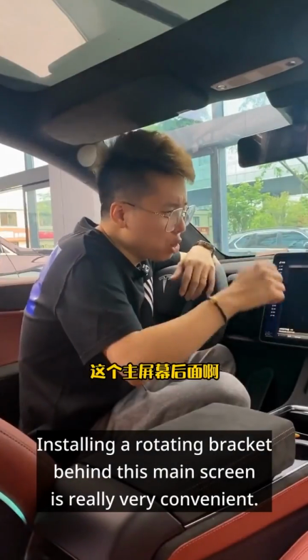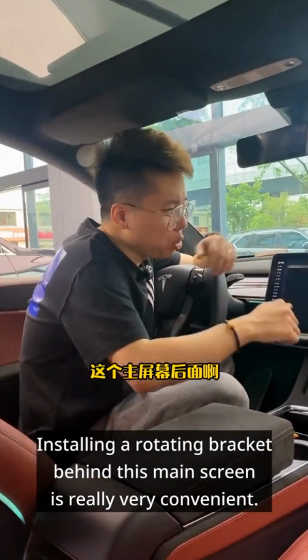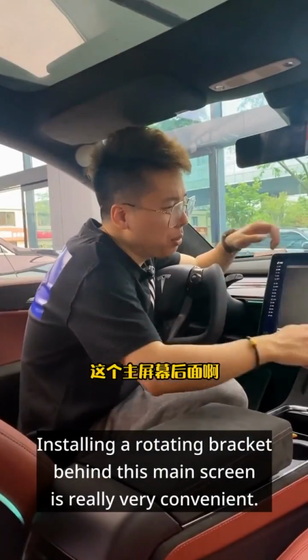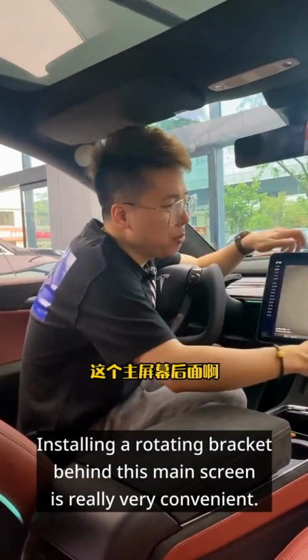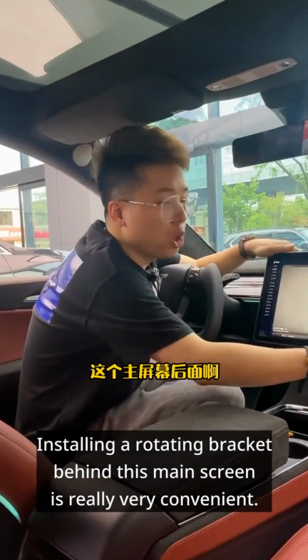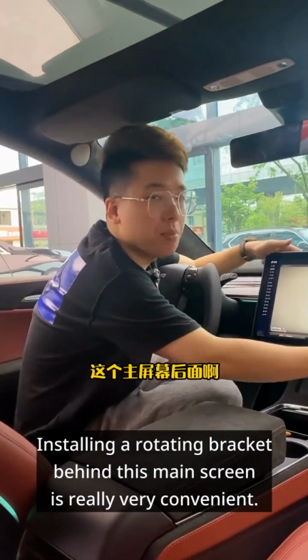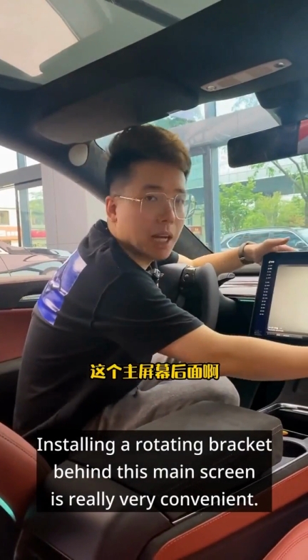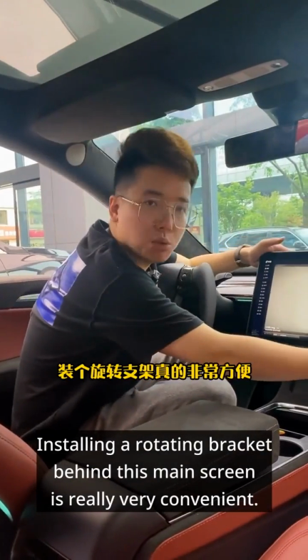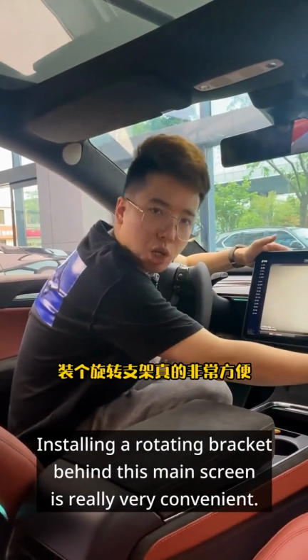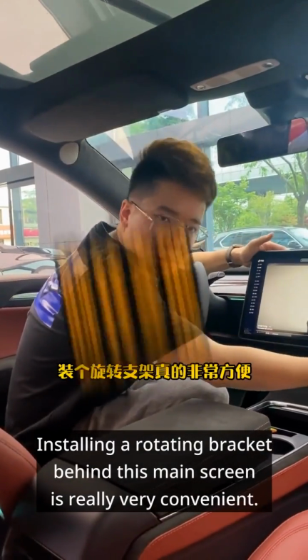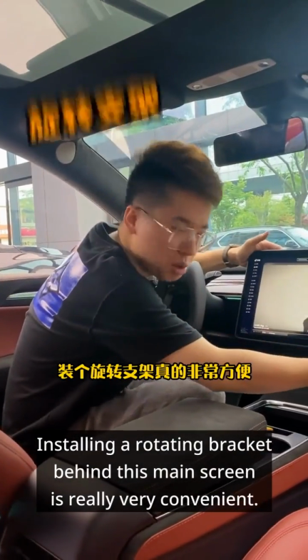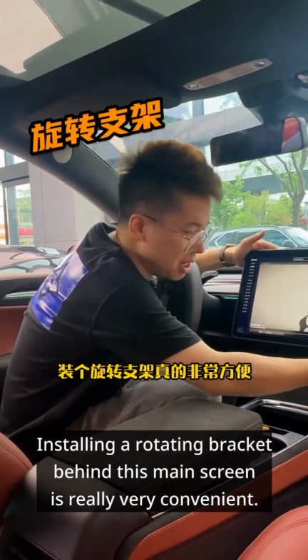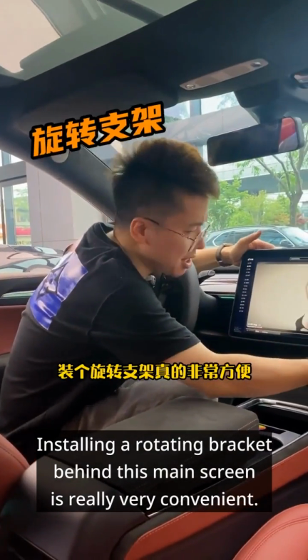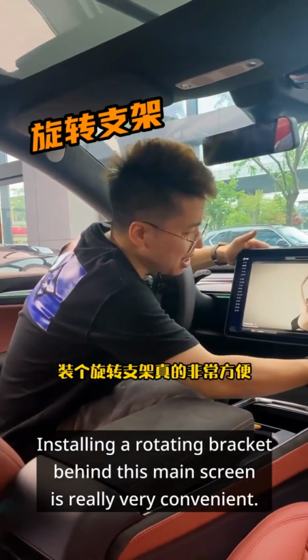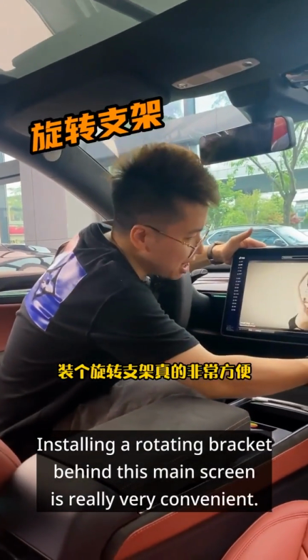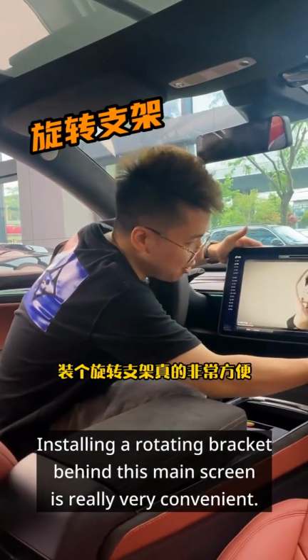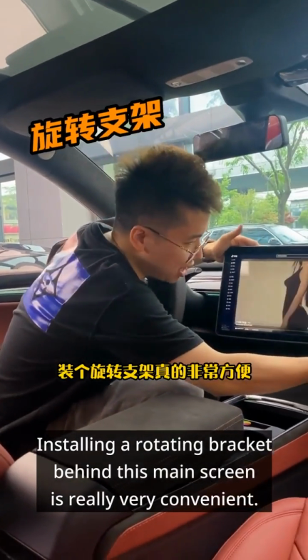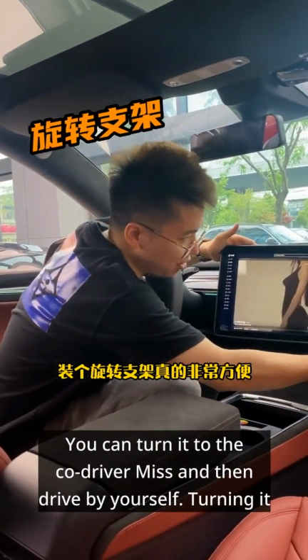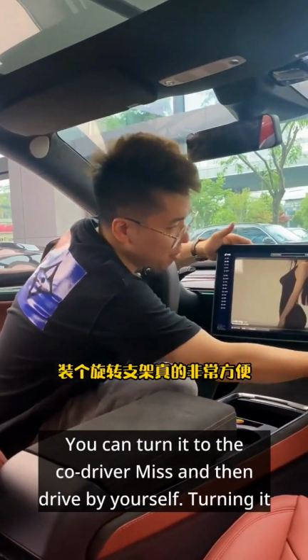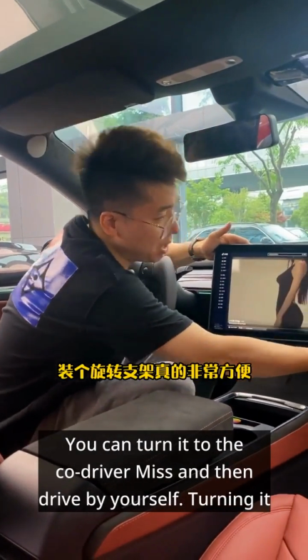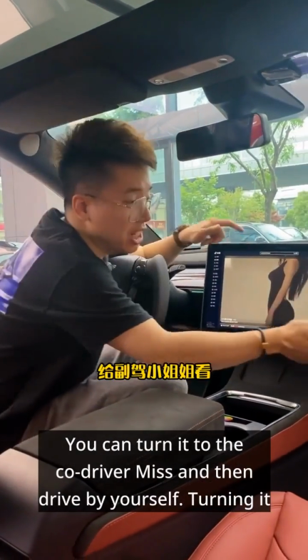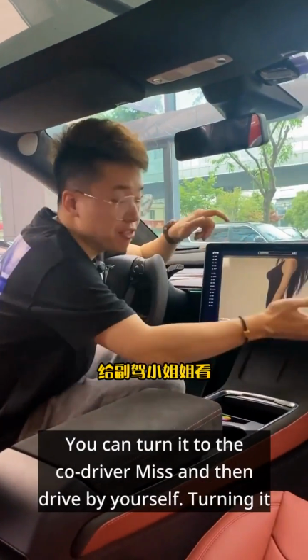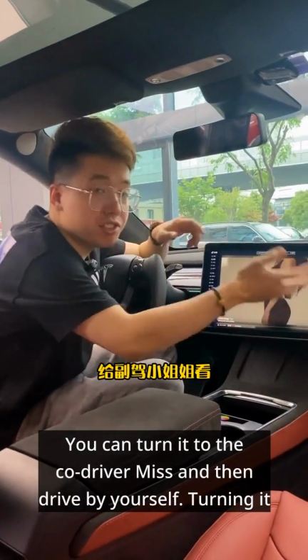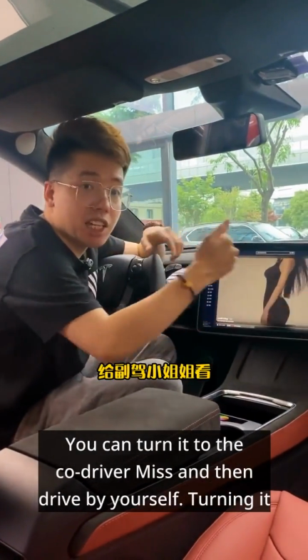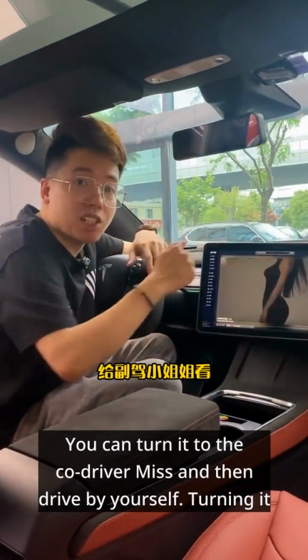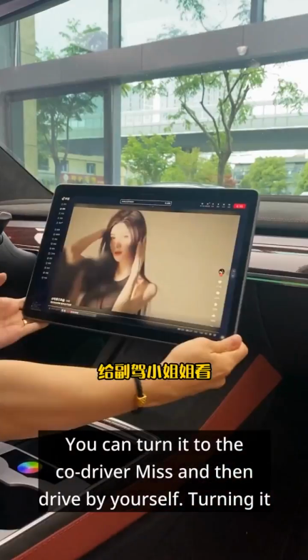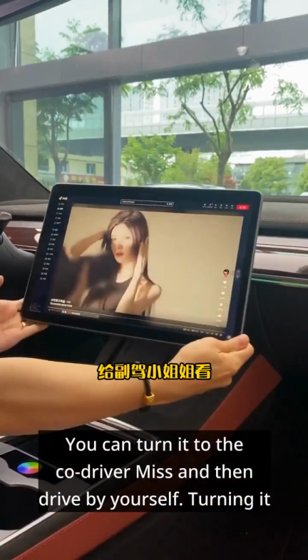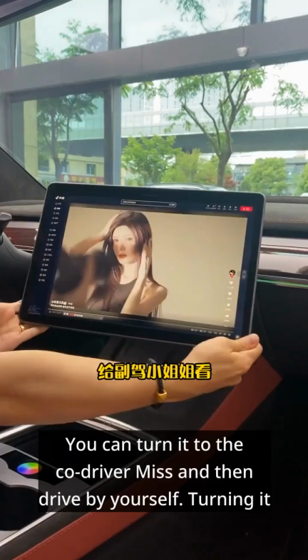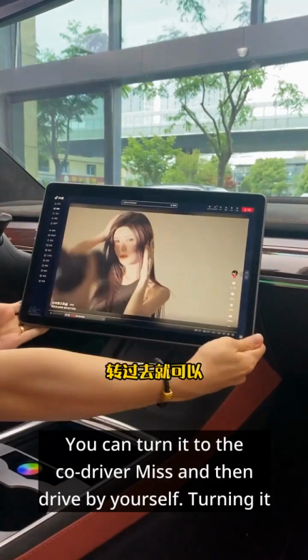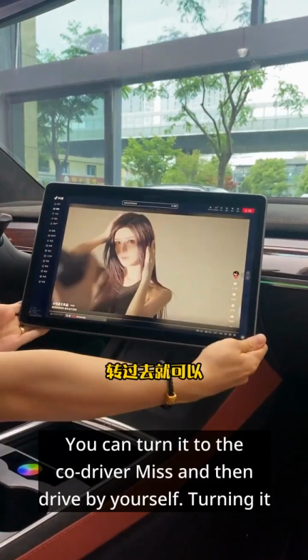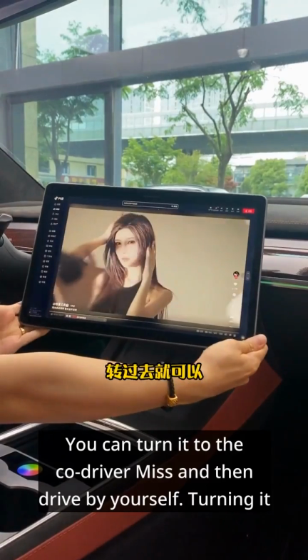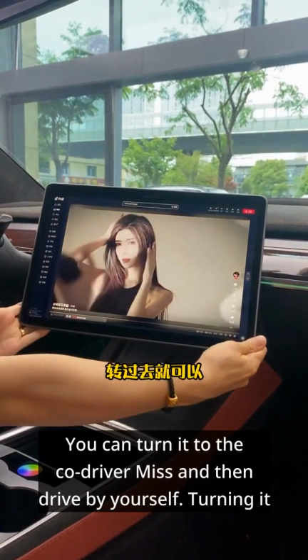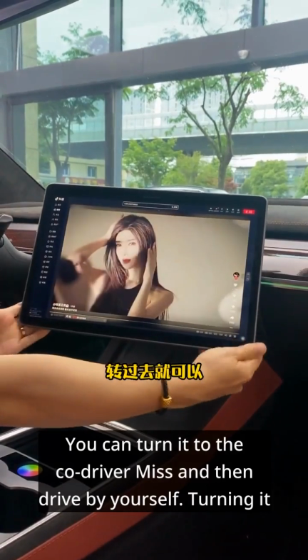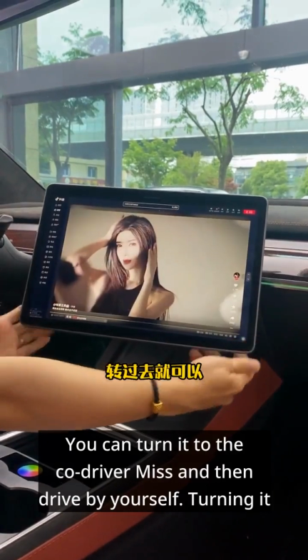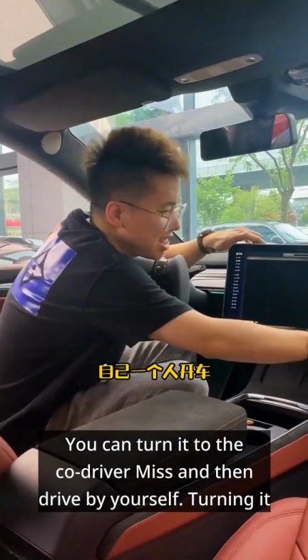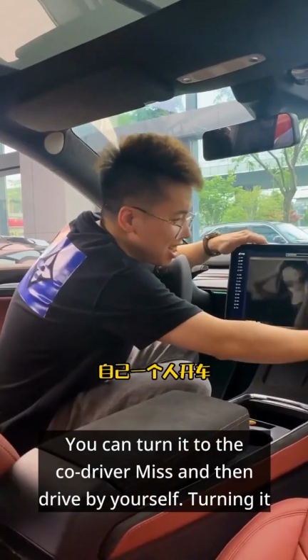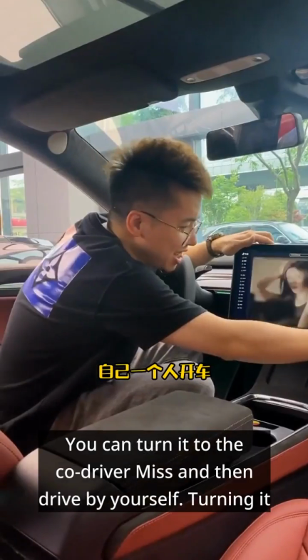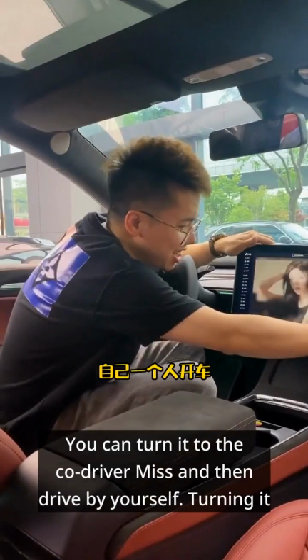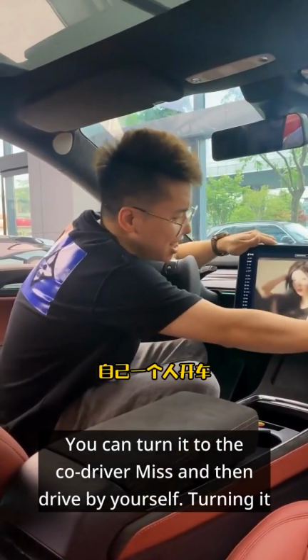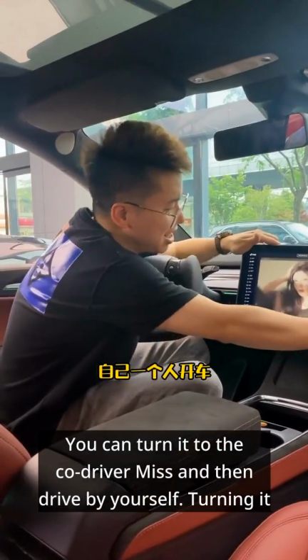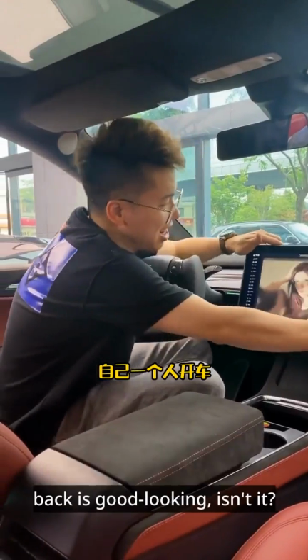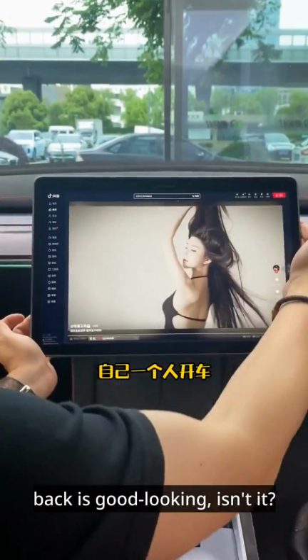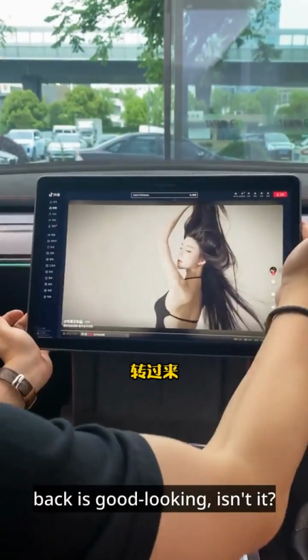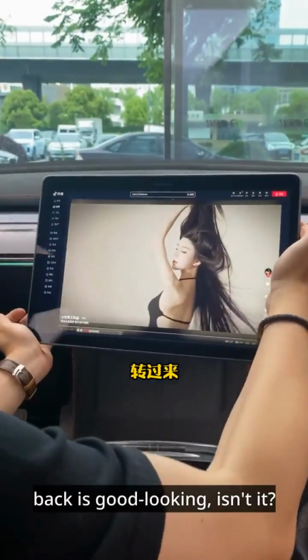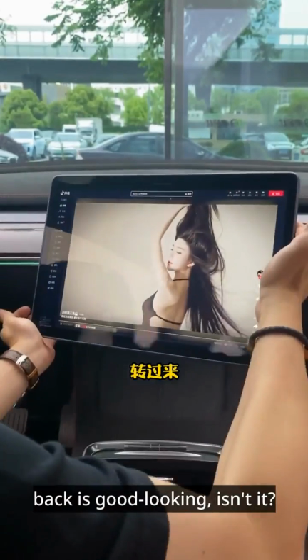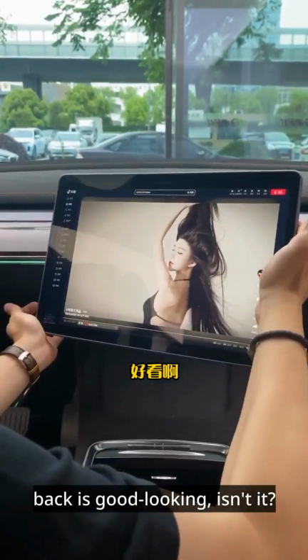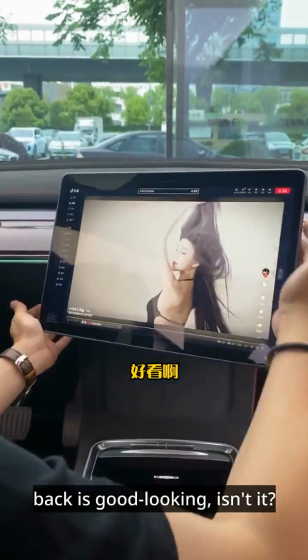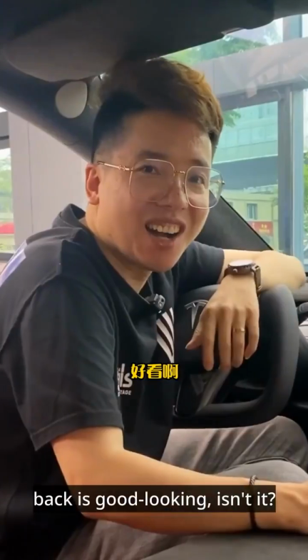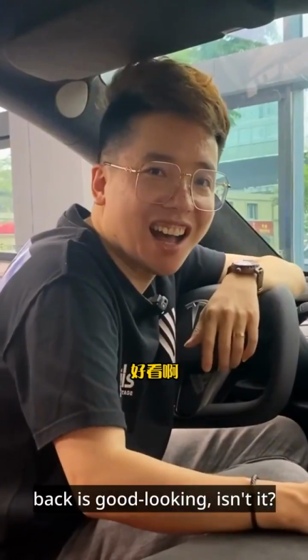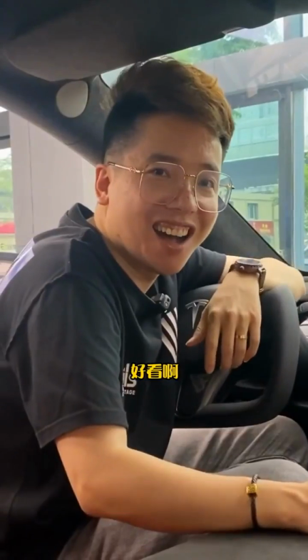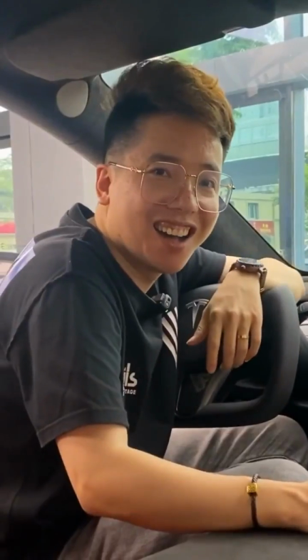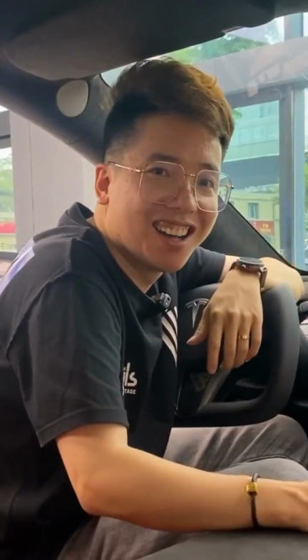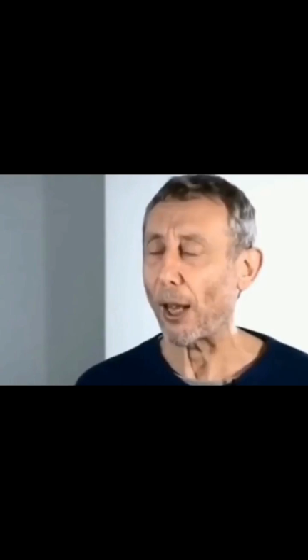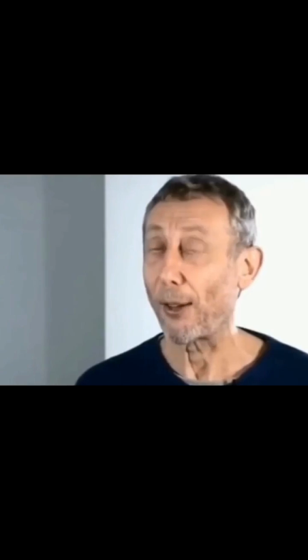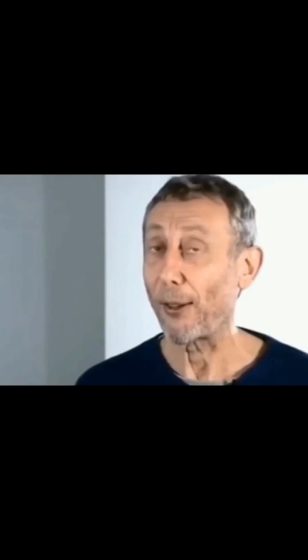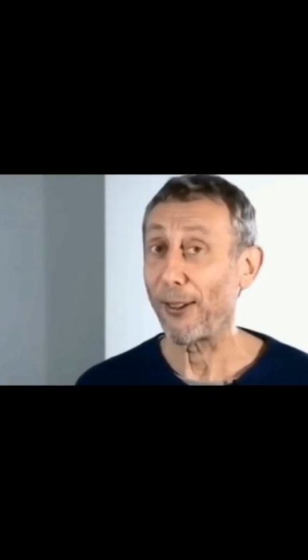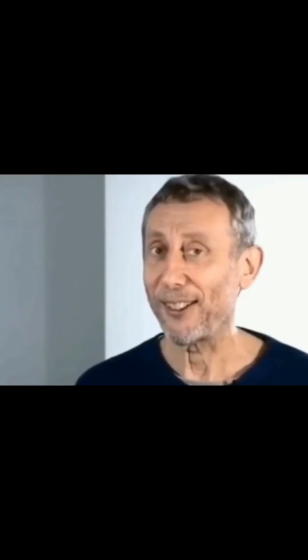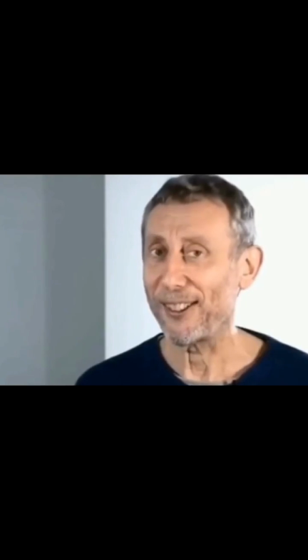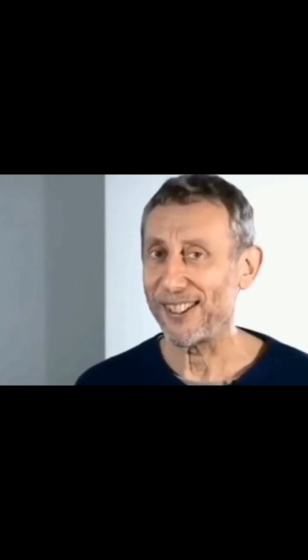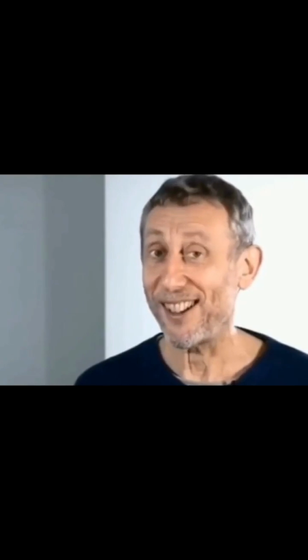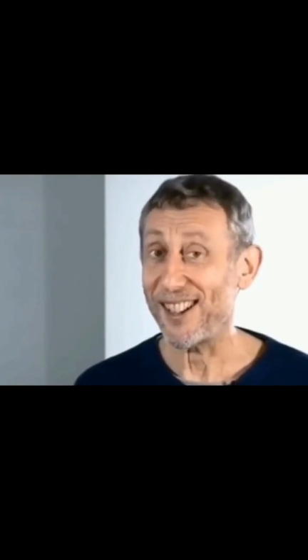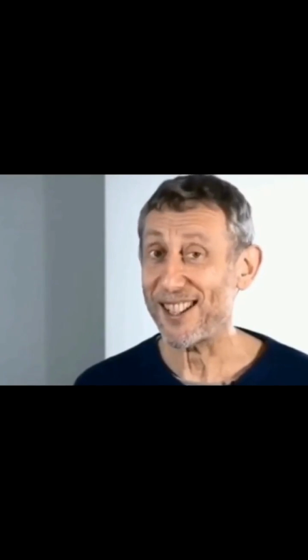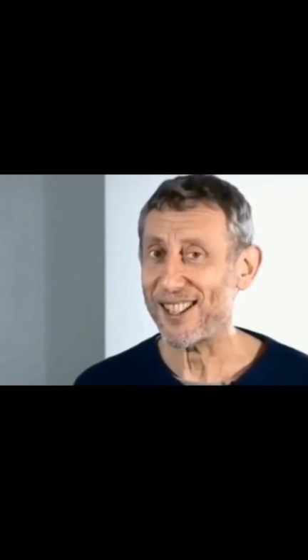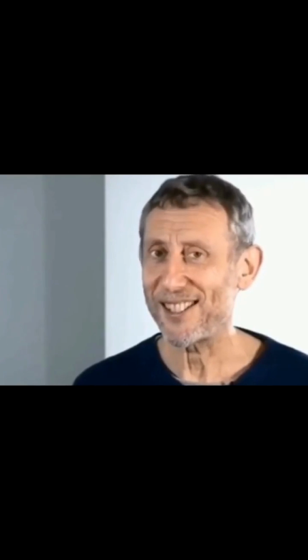Installing a rotating bracket behind this main screen is really very convenient. You can turn it to the co-driver's side and then drive by yourself. Turning it back is good-looking, isn't it?